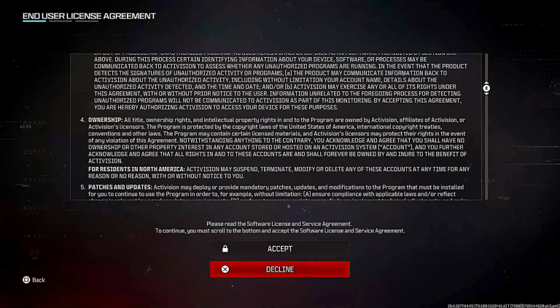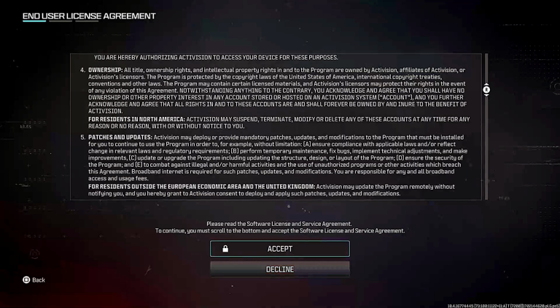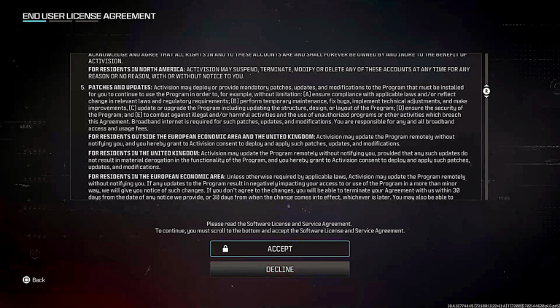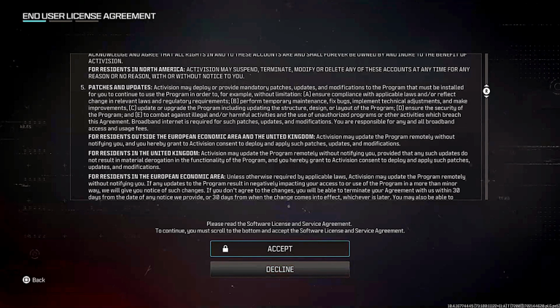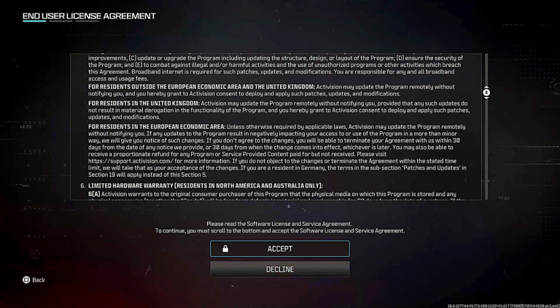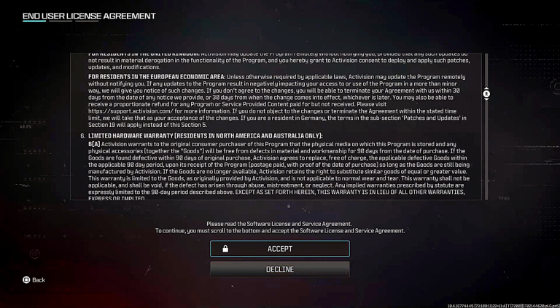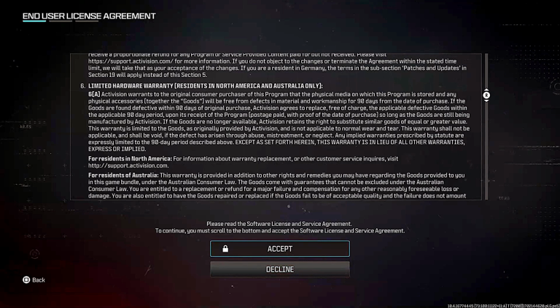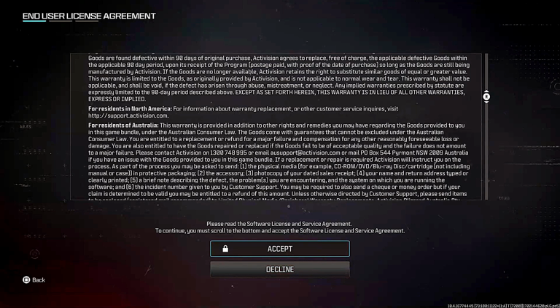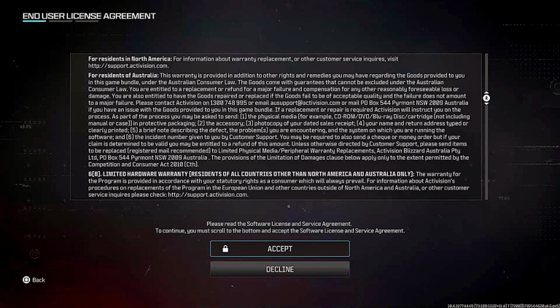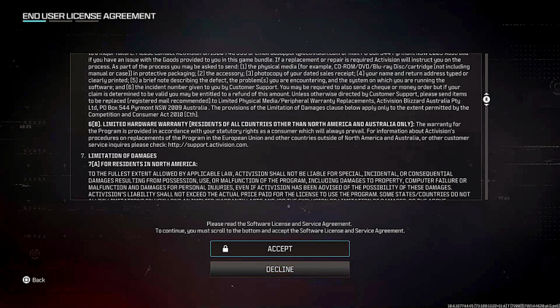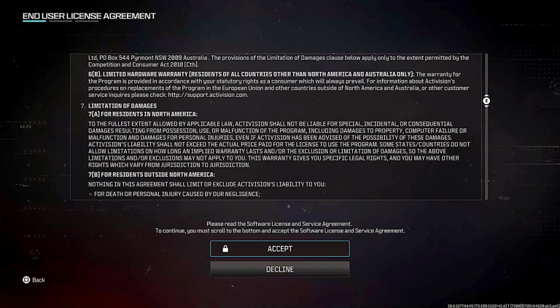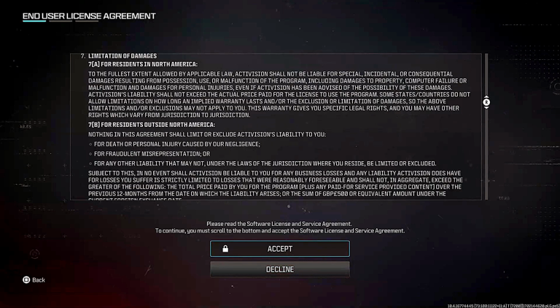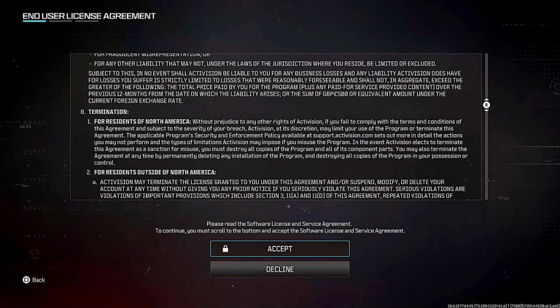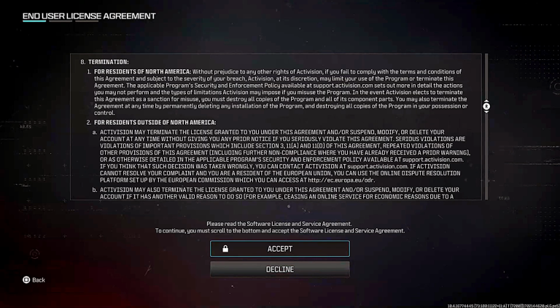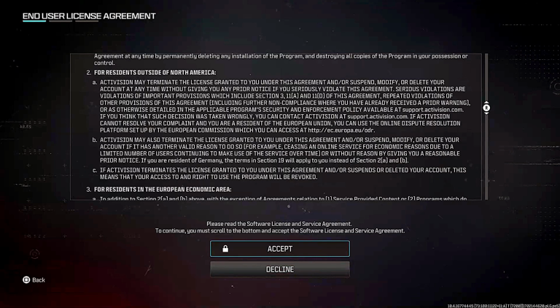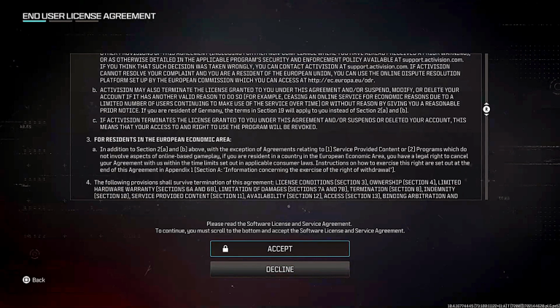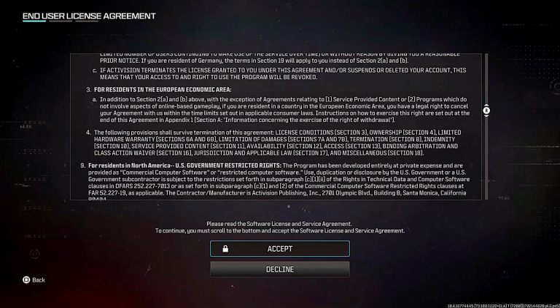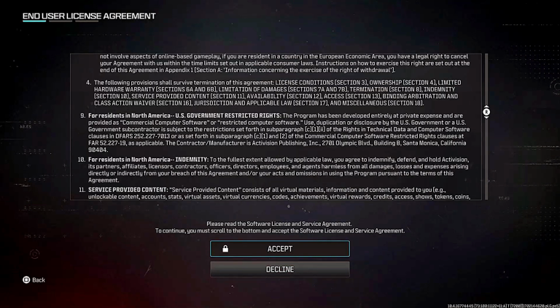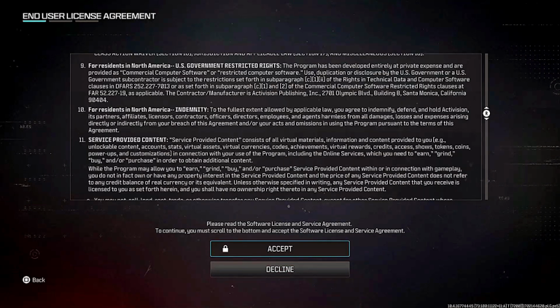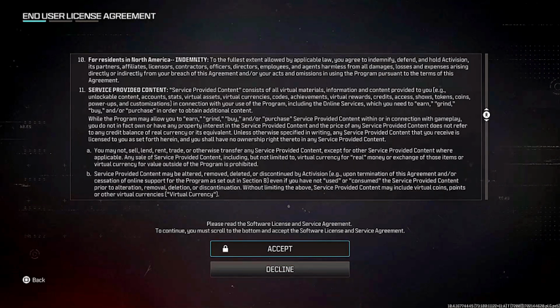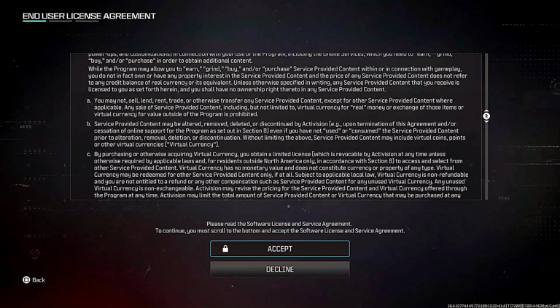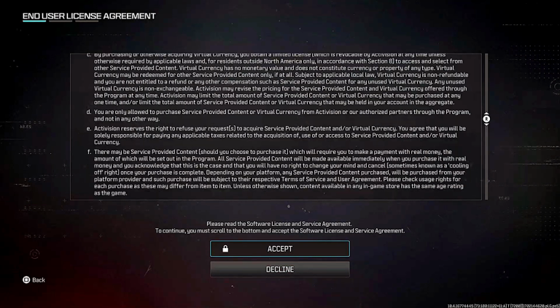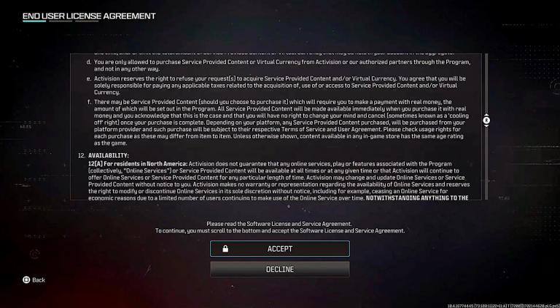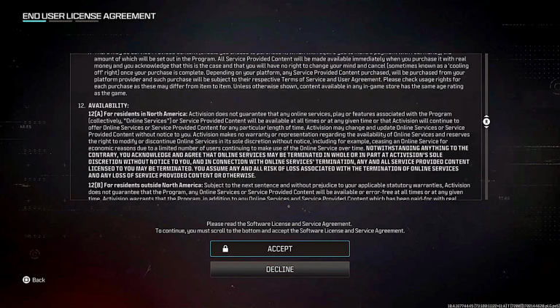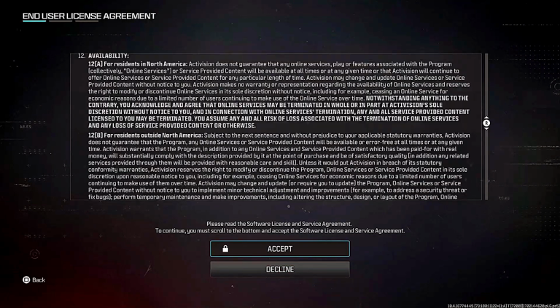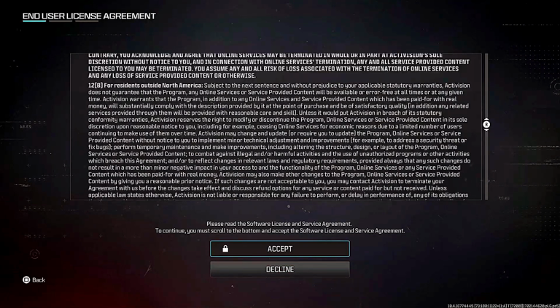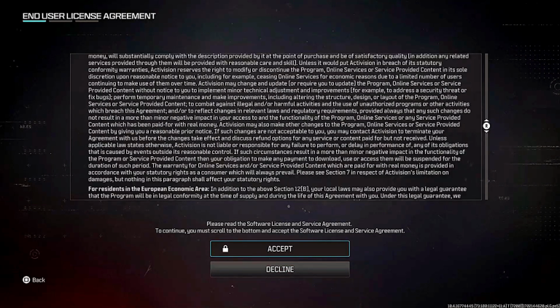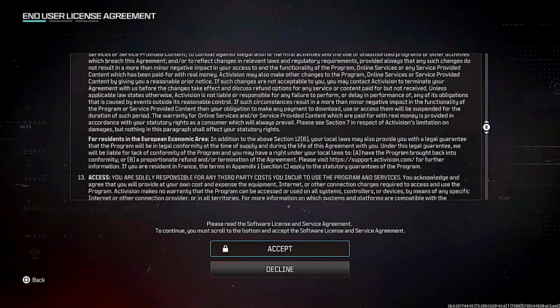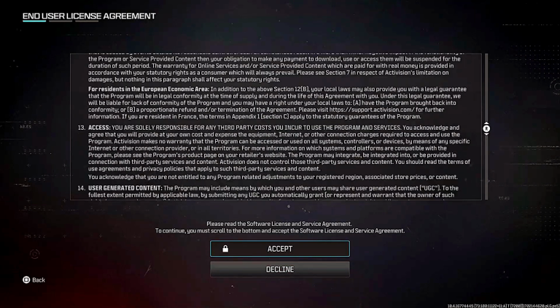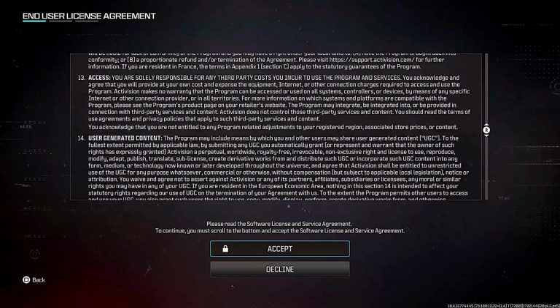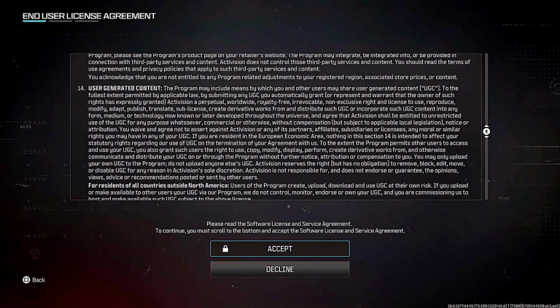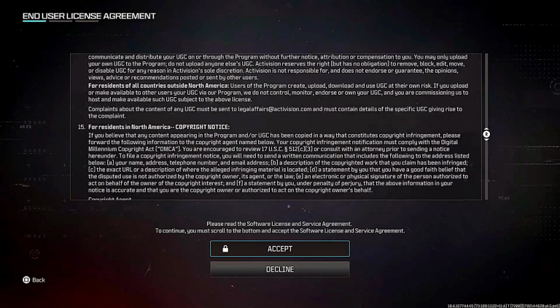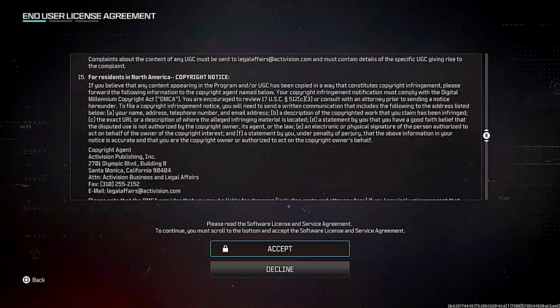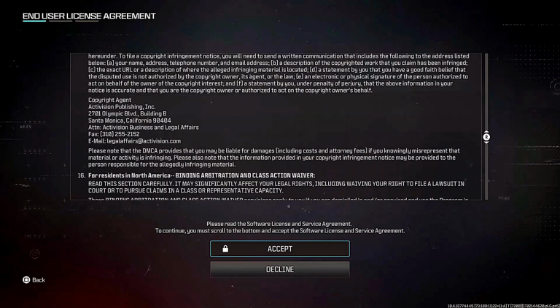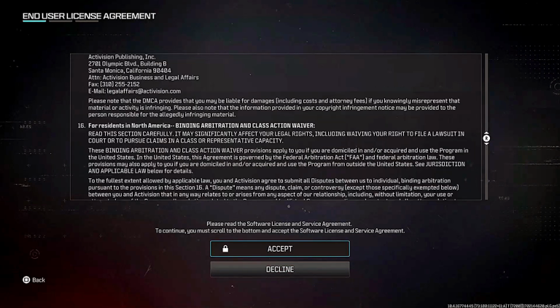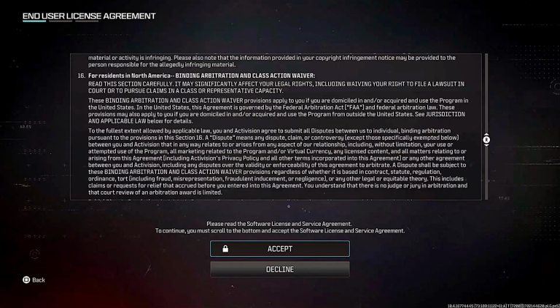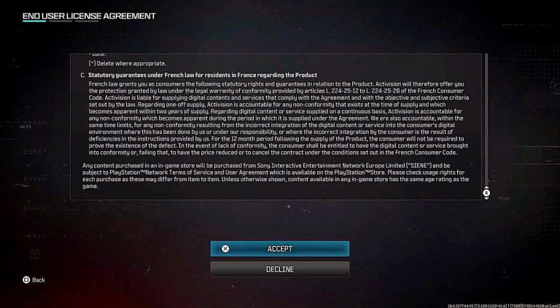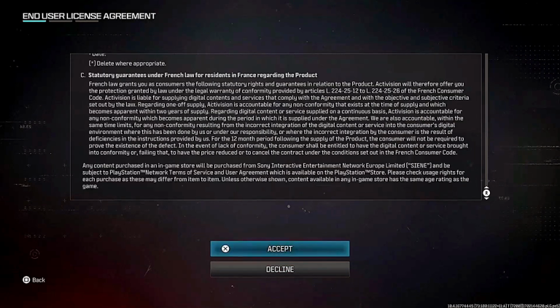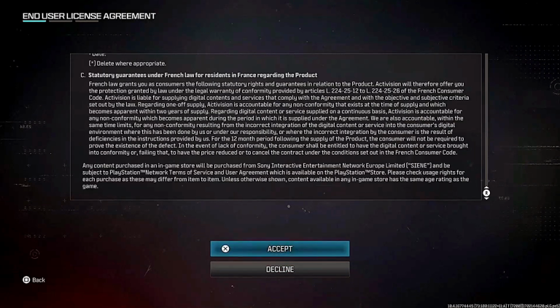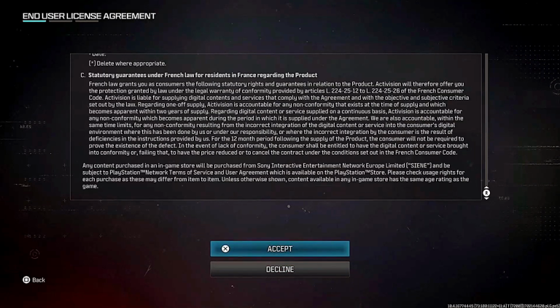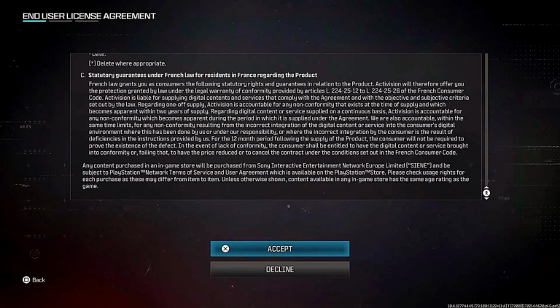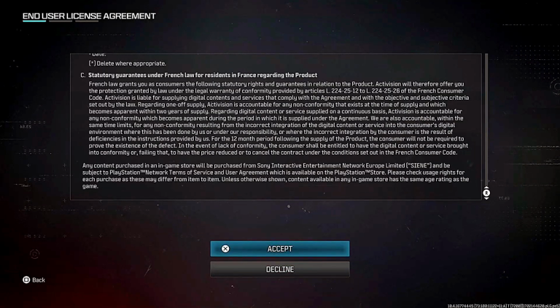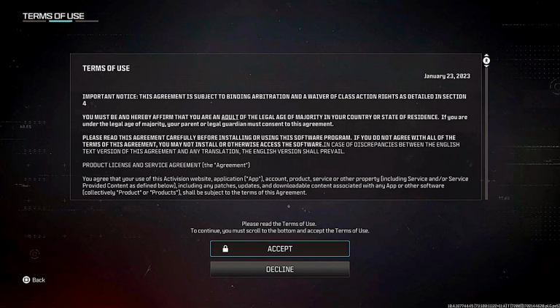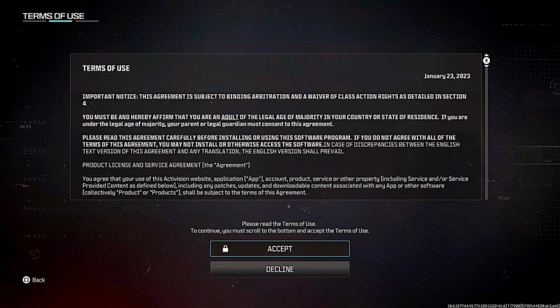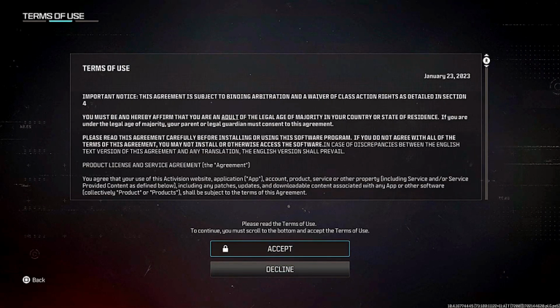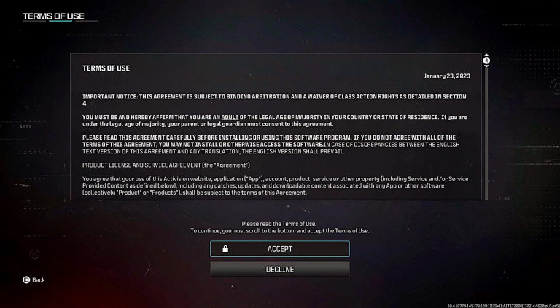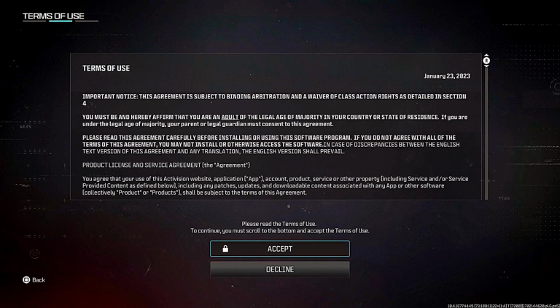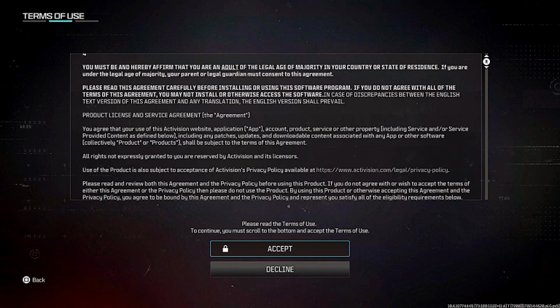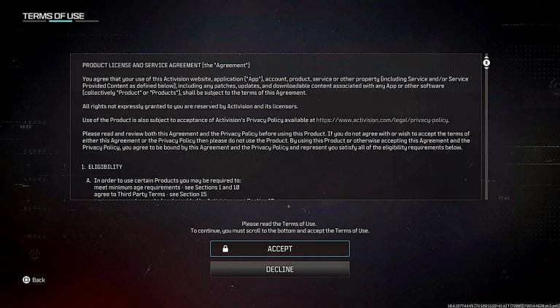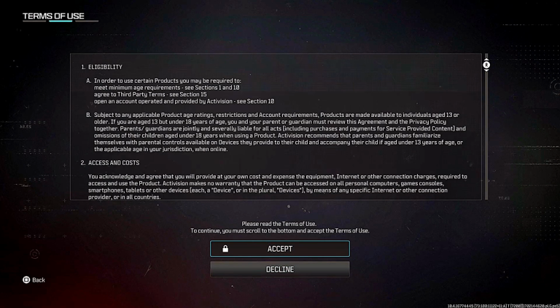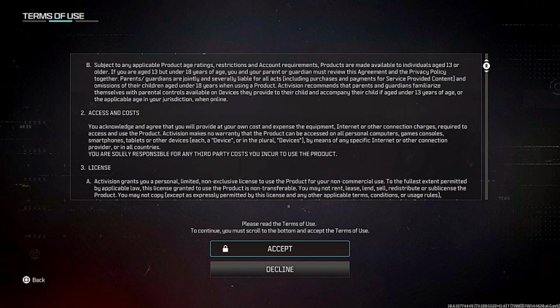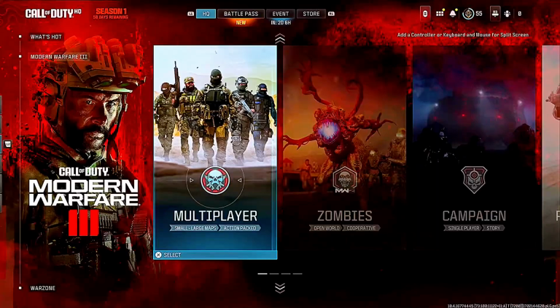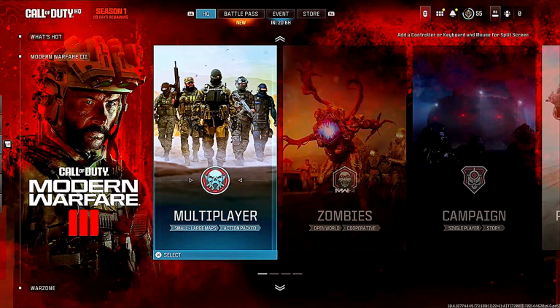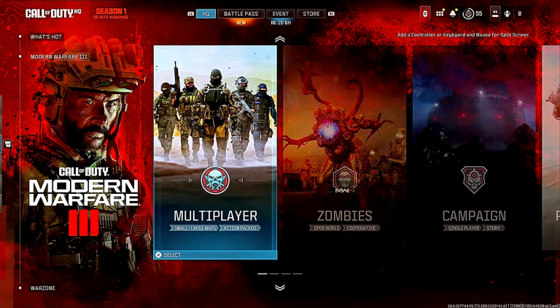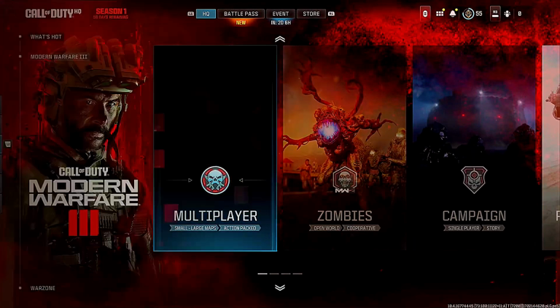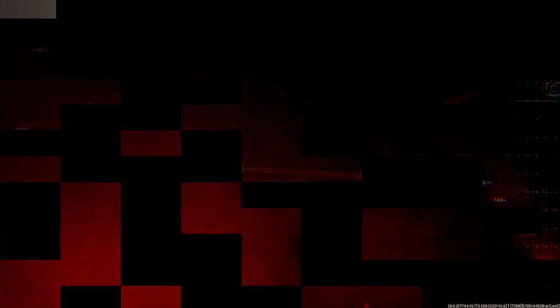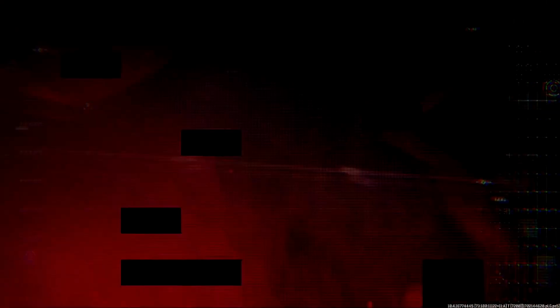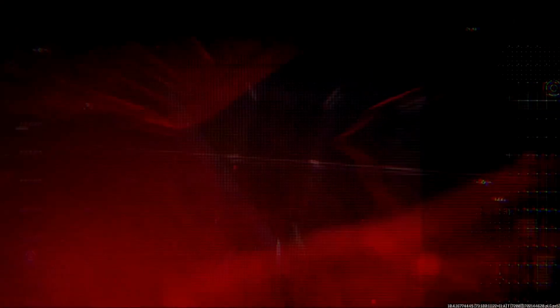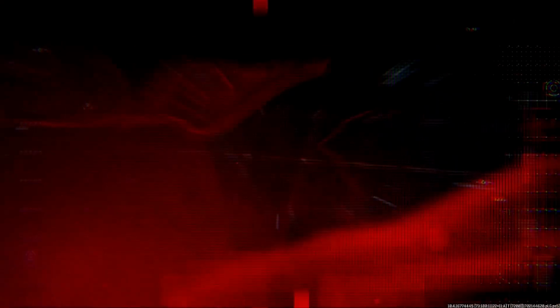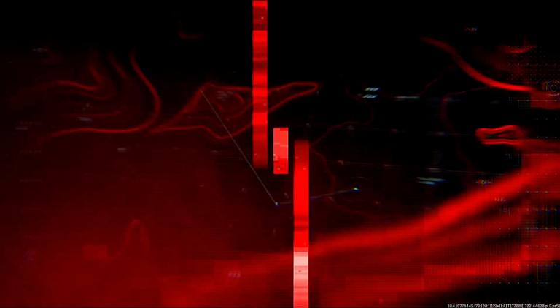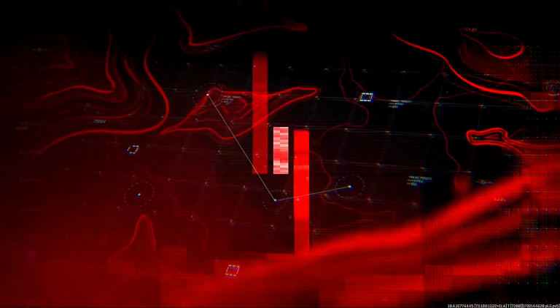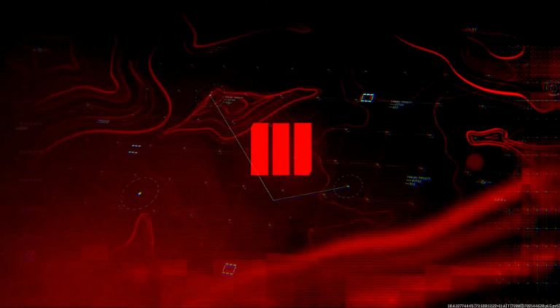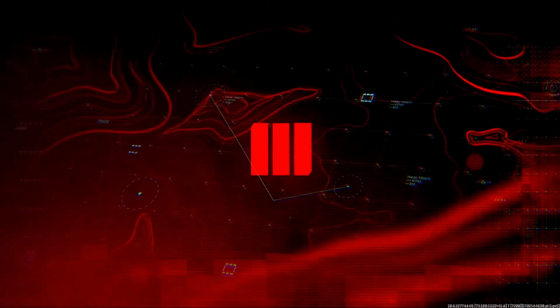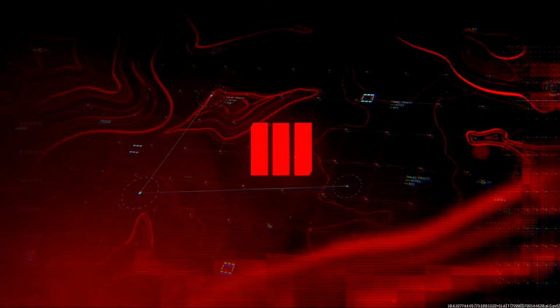Pretty much as soon as I placed the order, it was instantly sent to my email — all of the login details, etc. And now I'm just logging in. Okay, we're officially on the account.